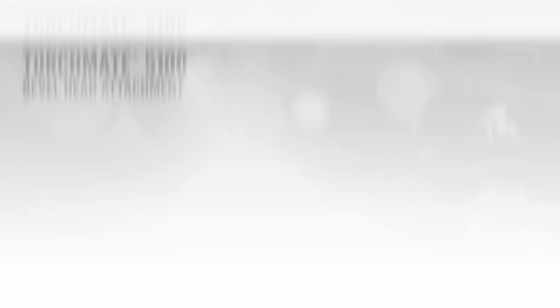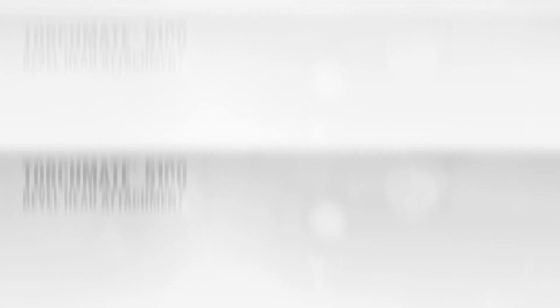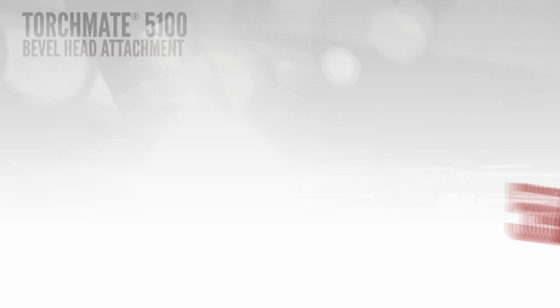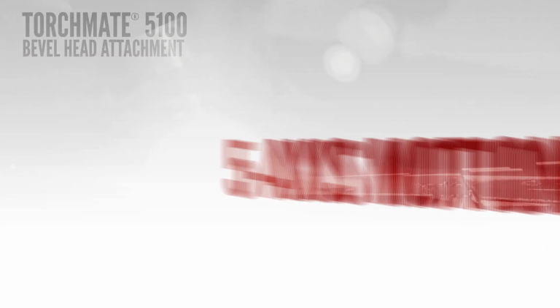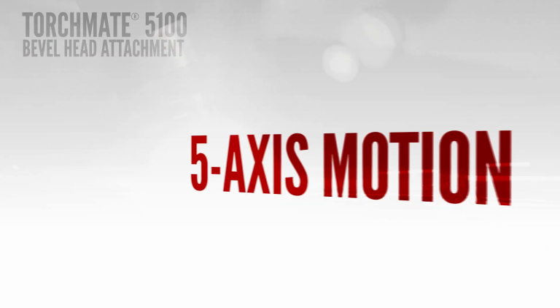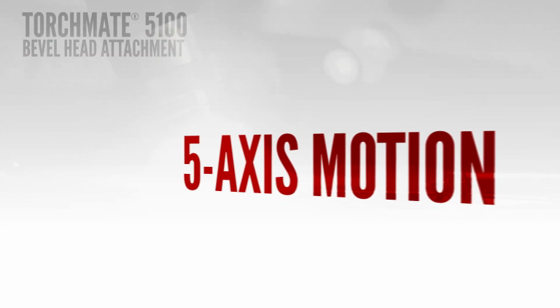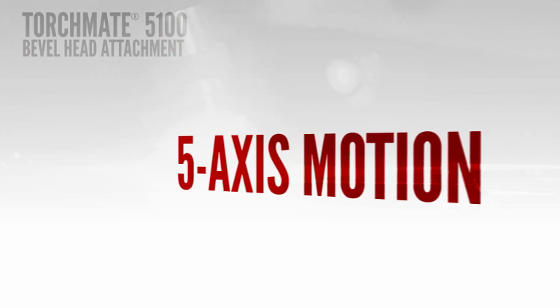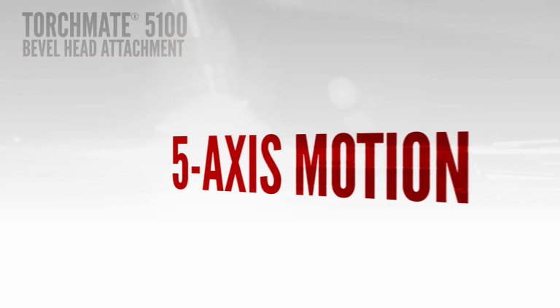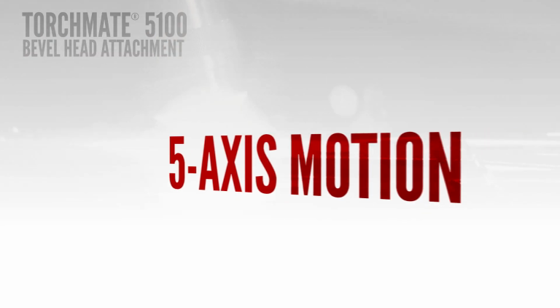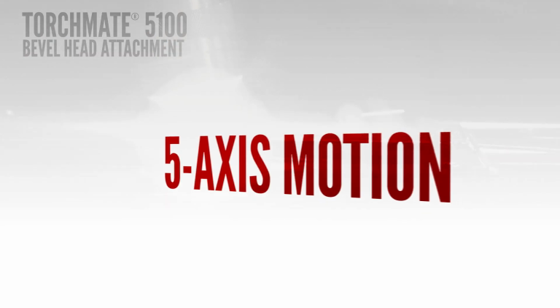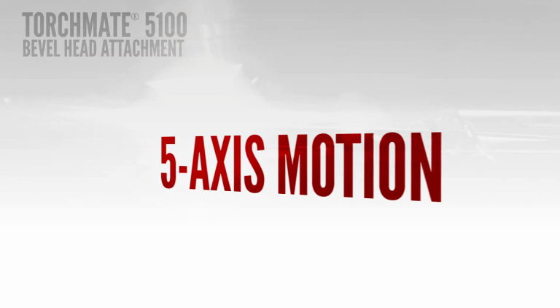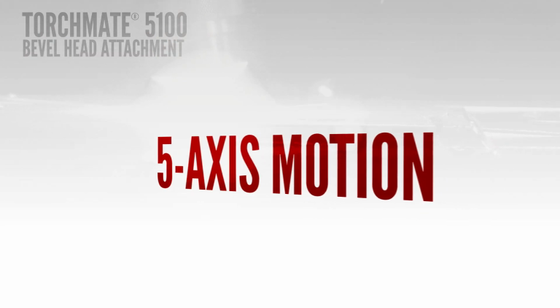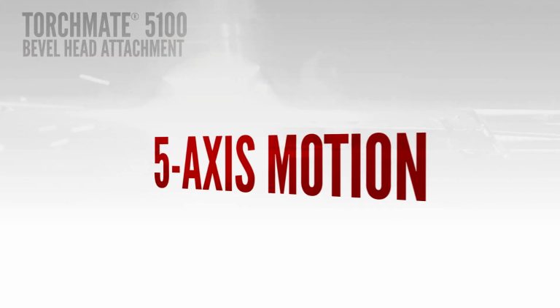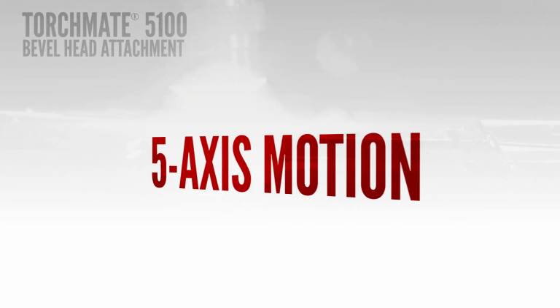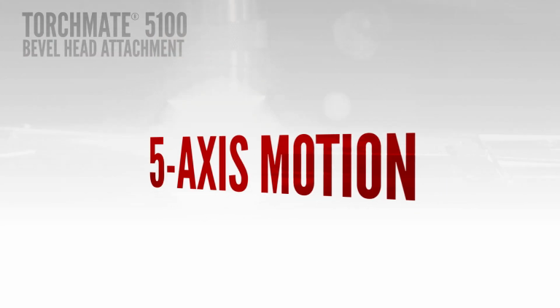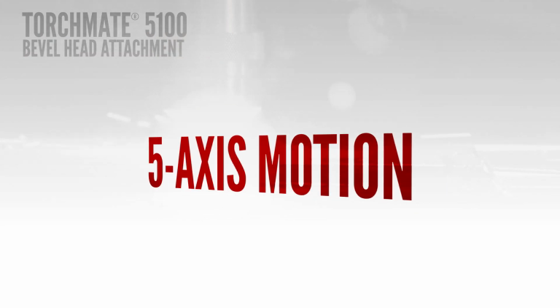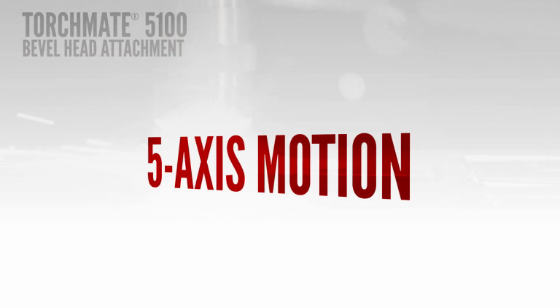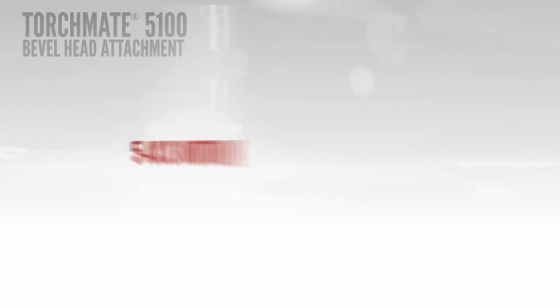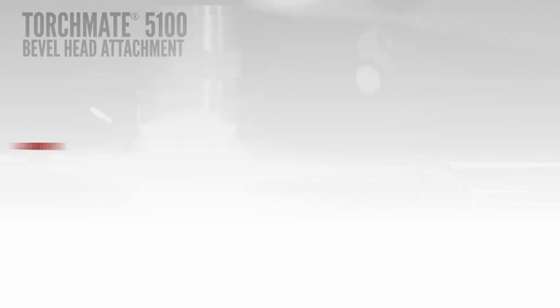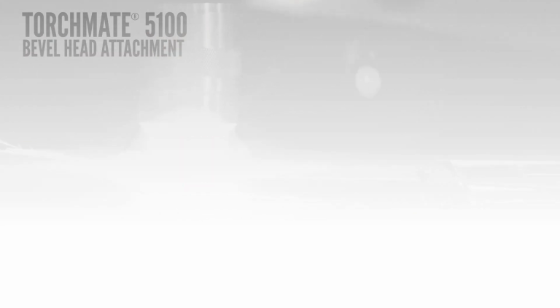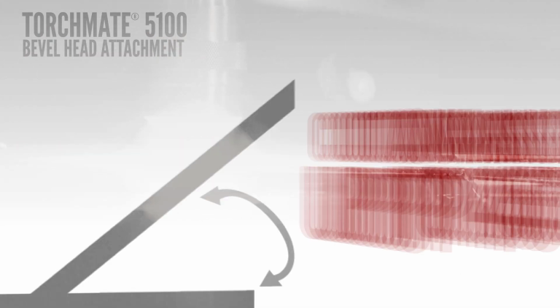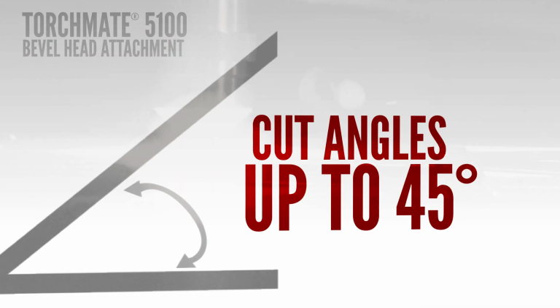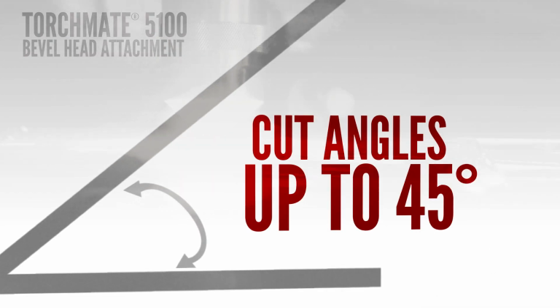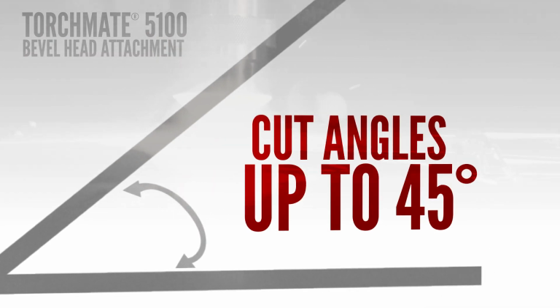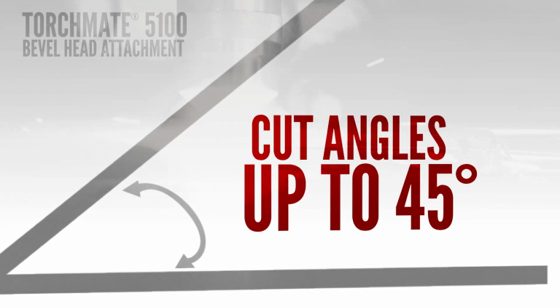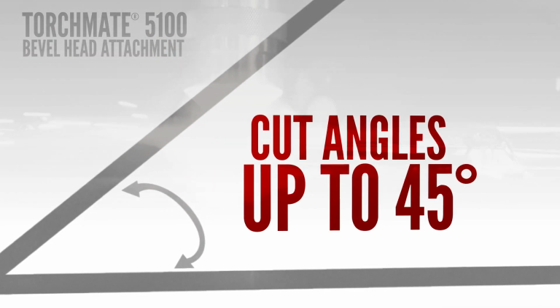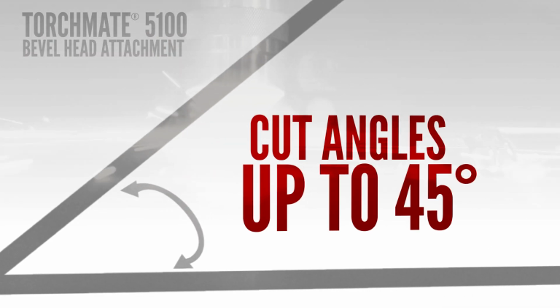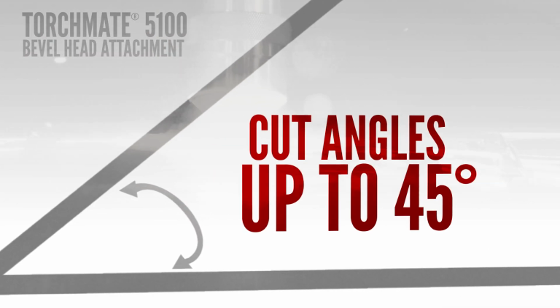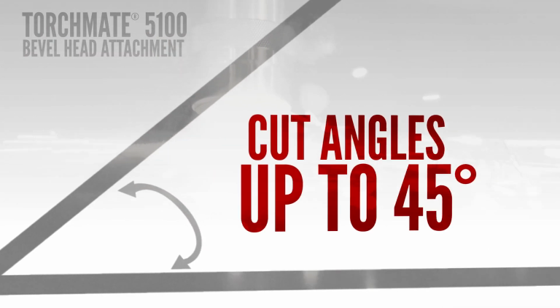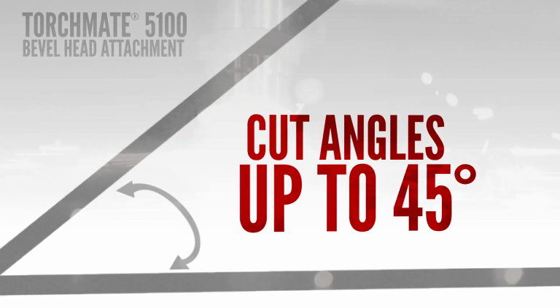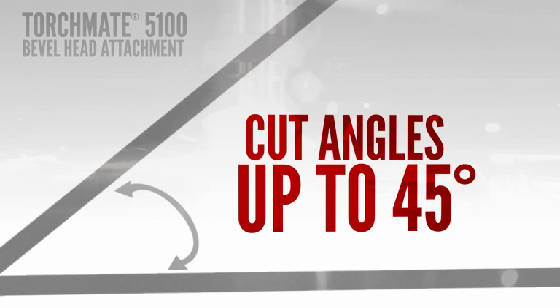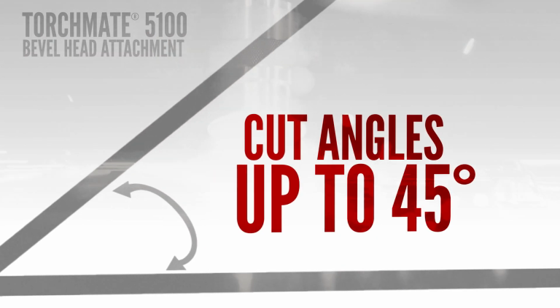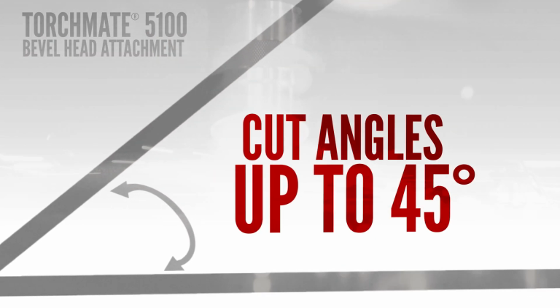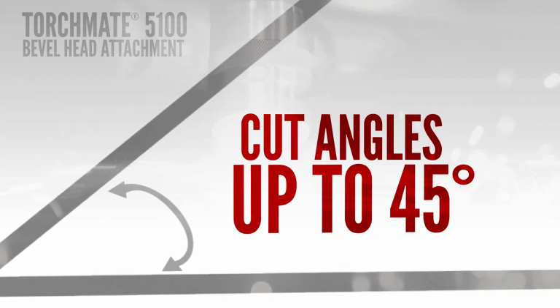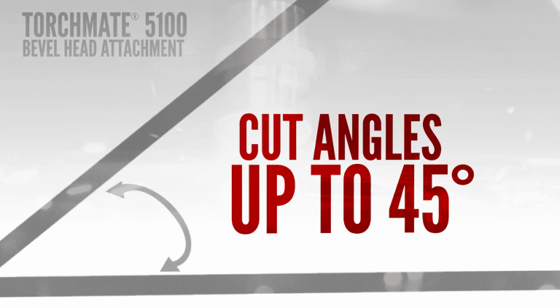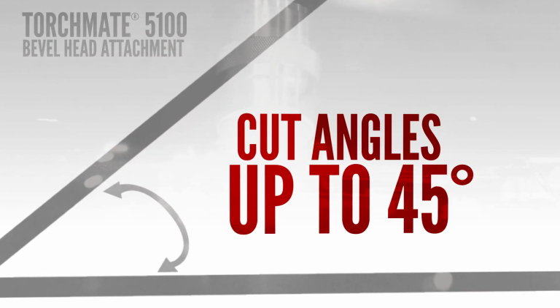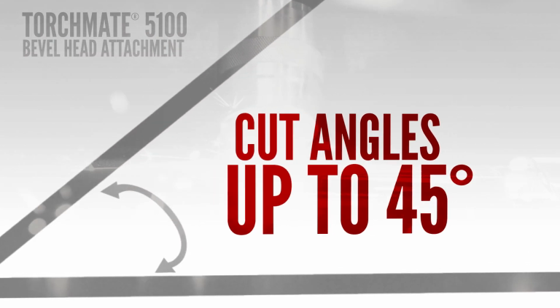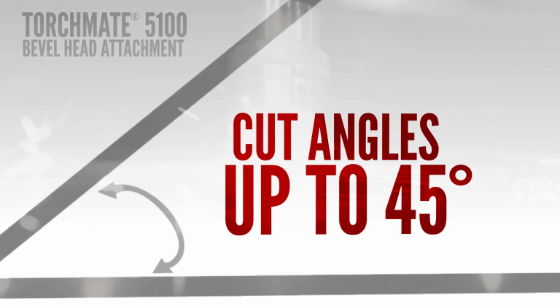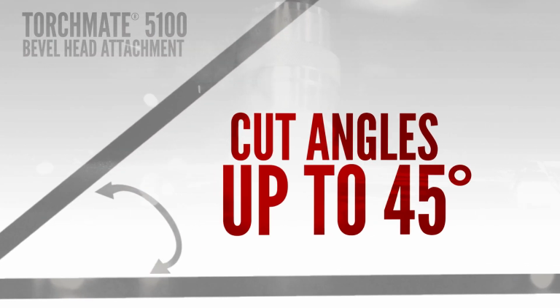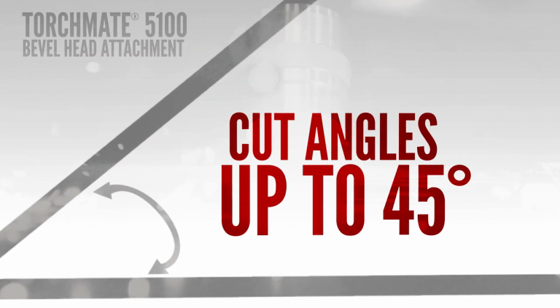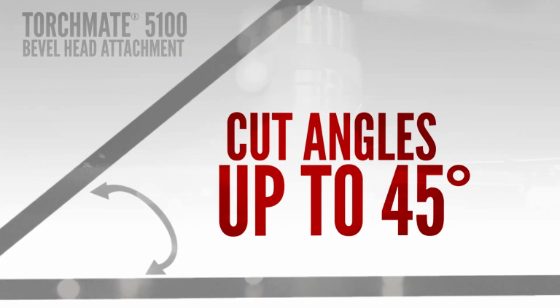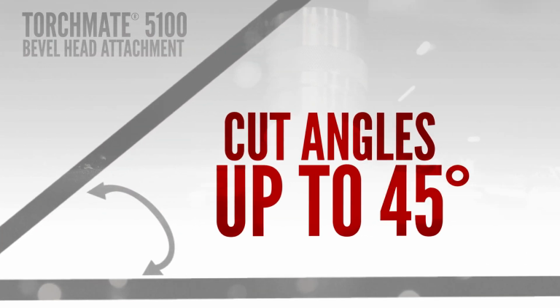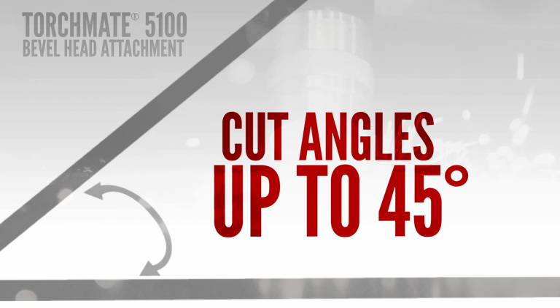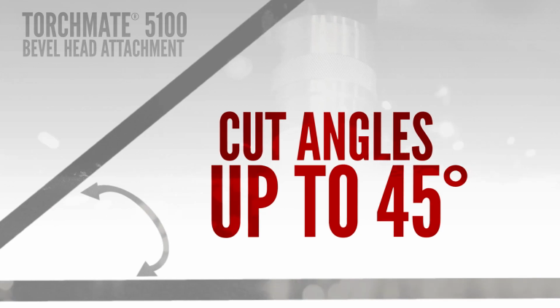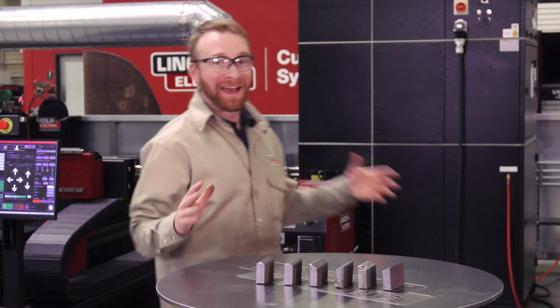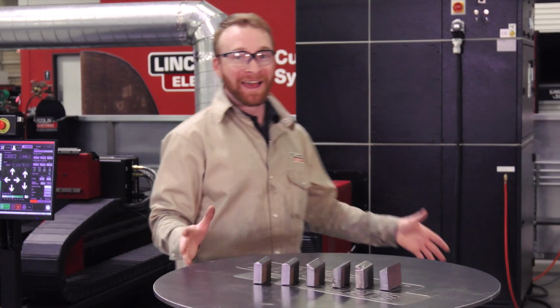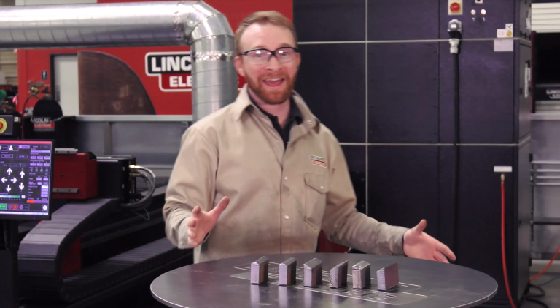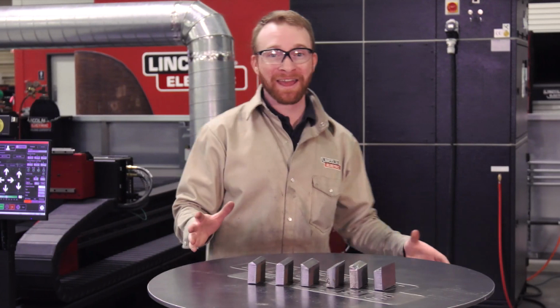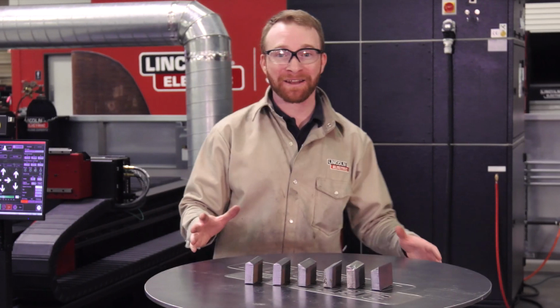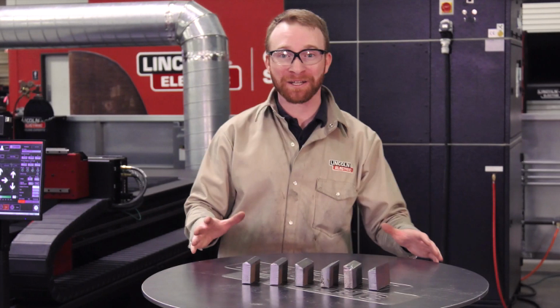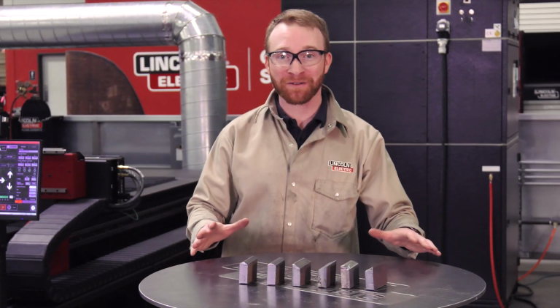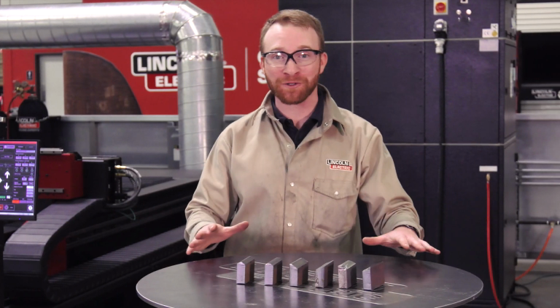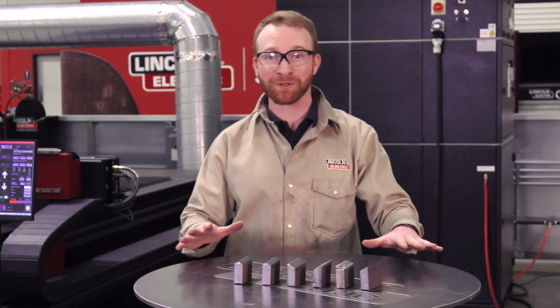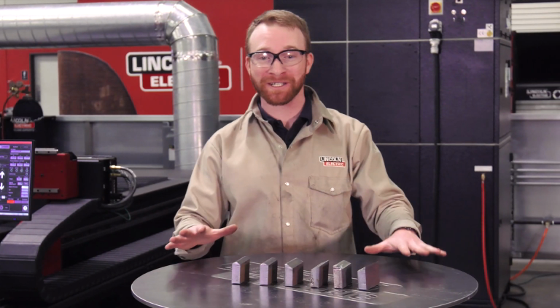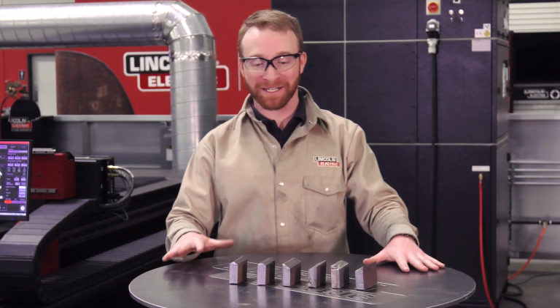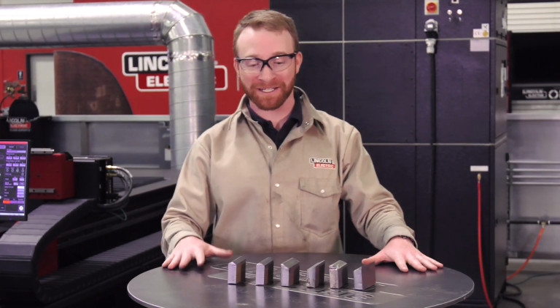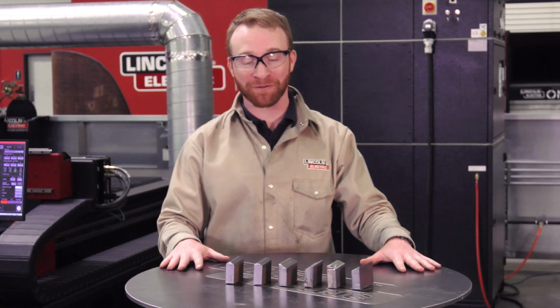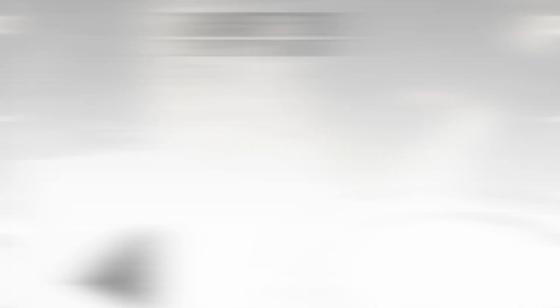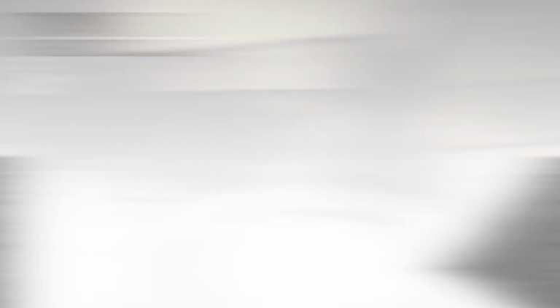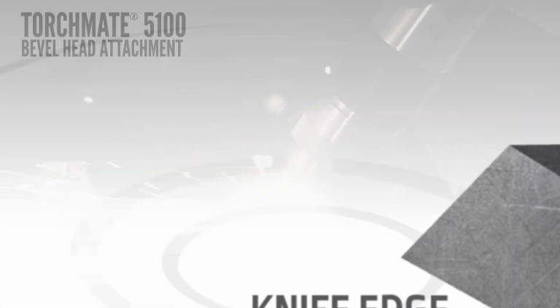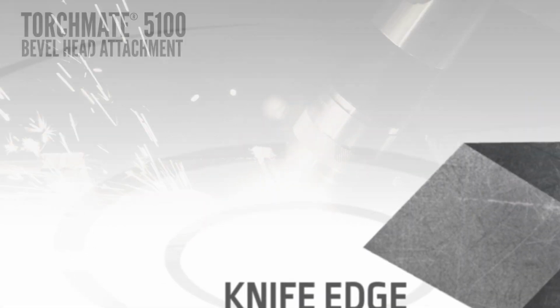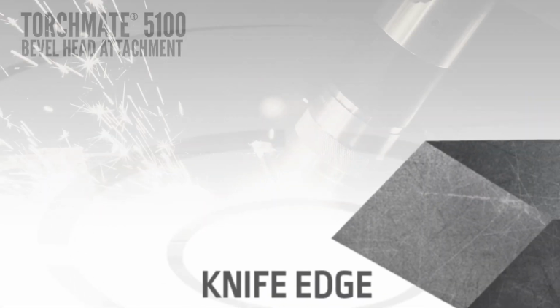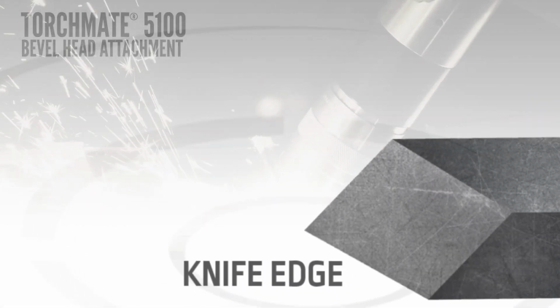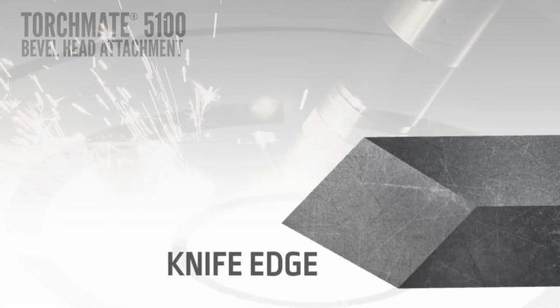With five axes of motion, the bevel head can cut angles up to 45 degrees and gives you six different types of cuts.